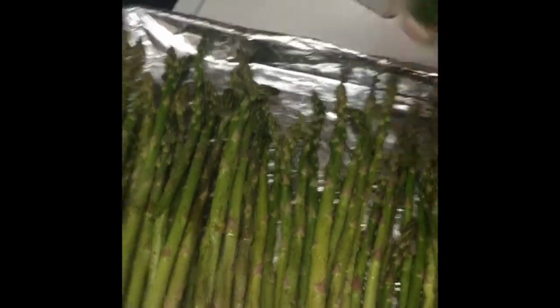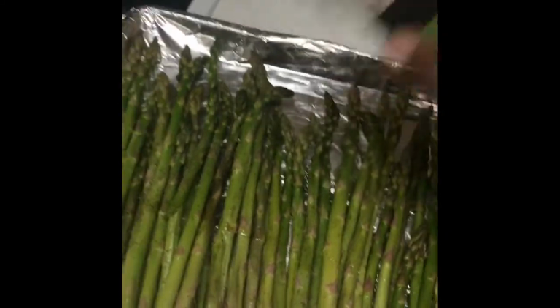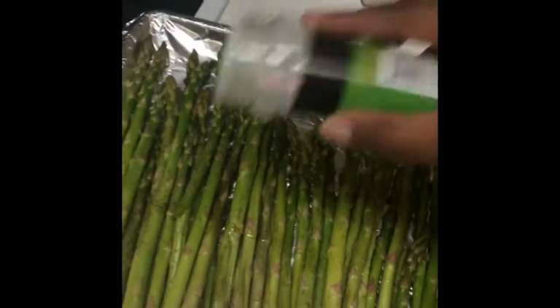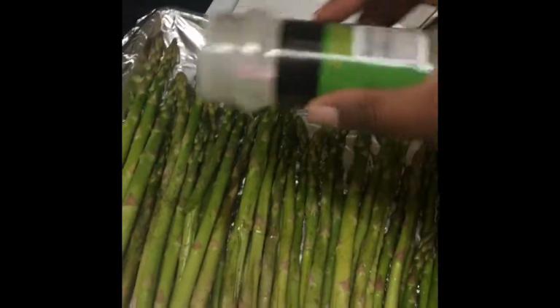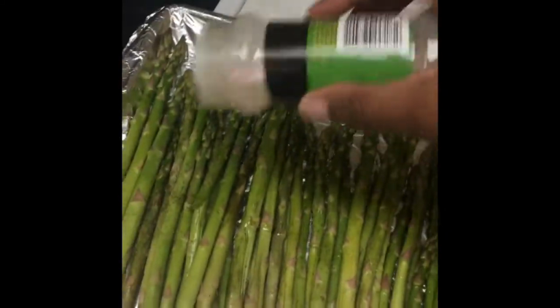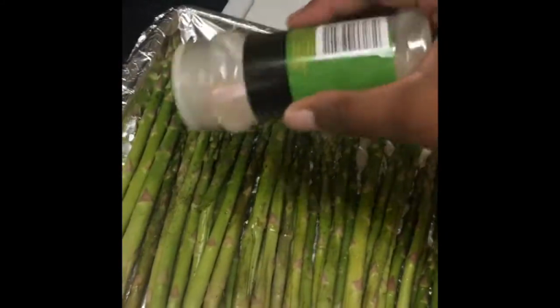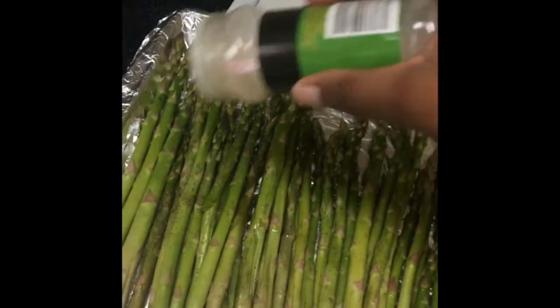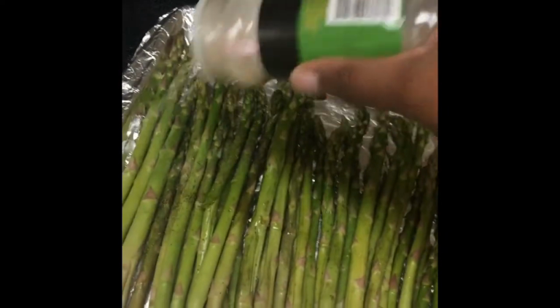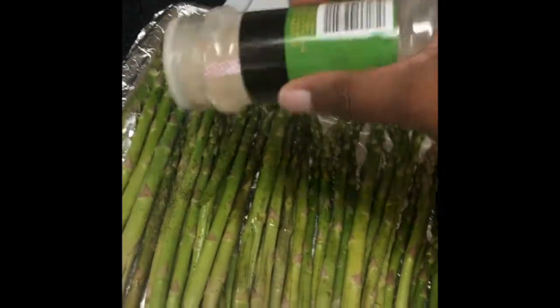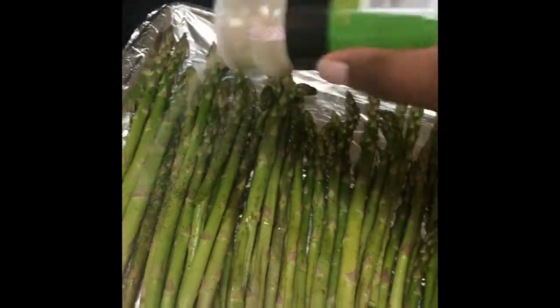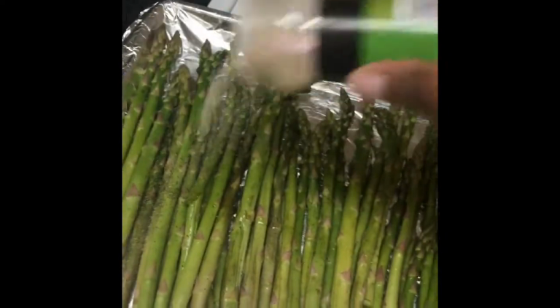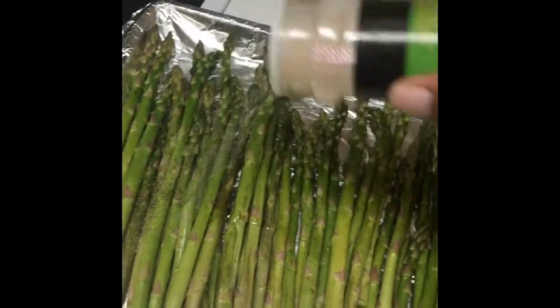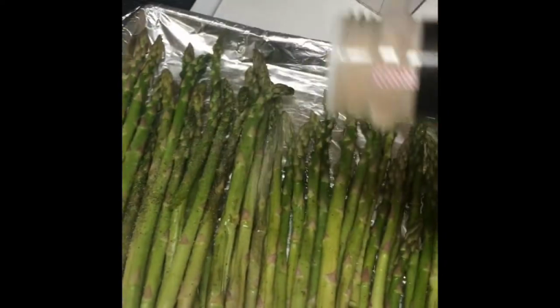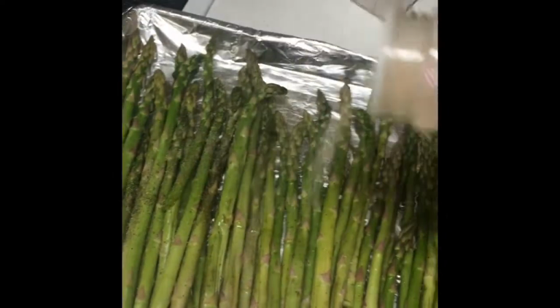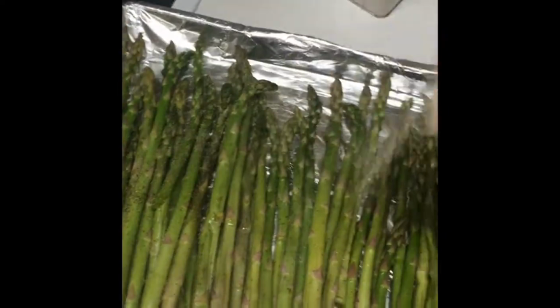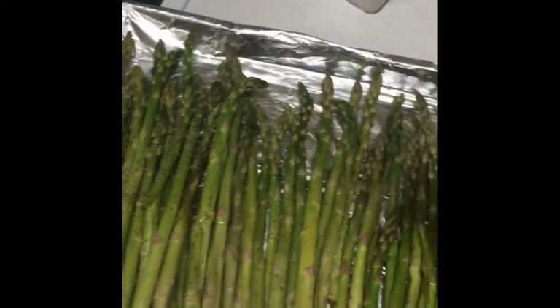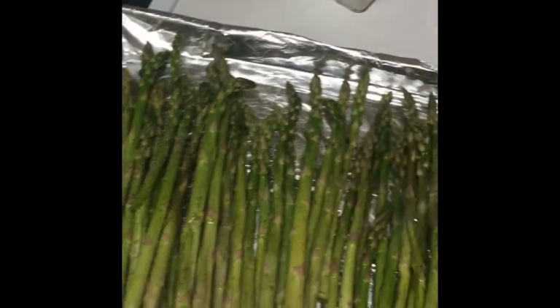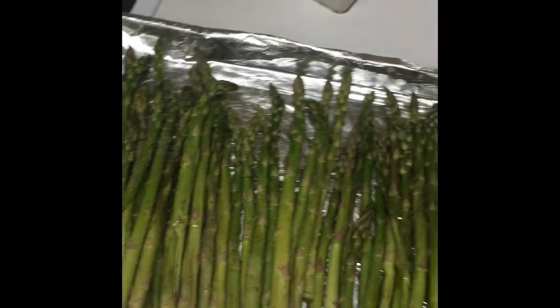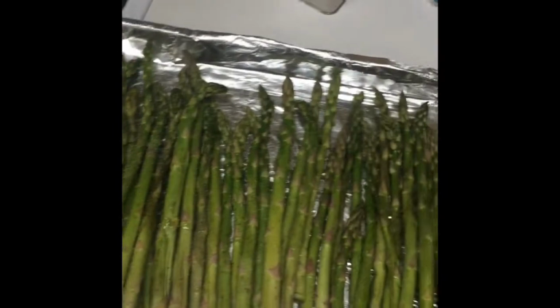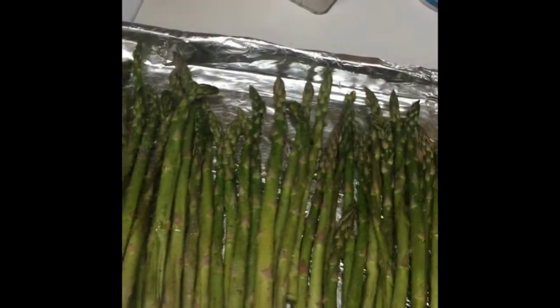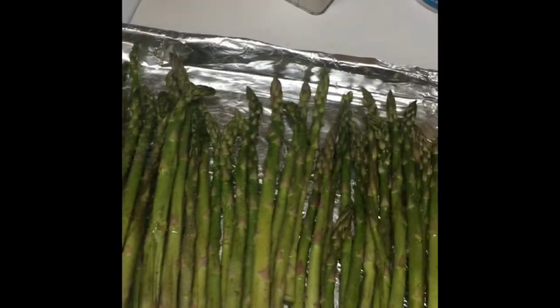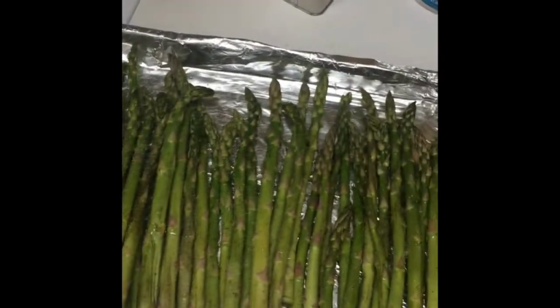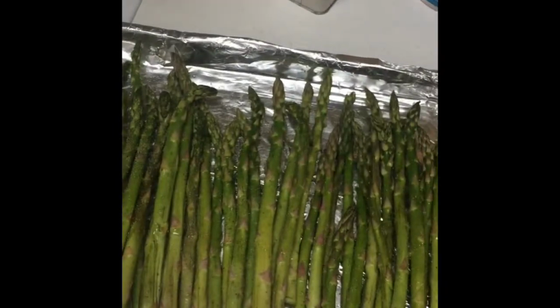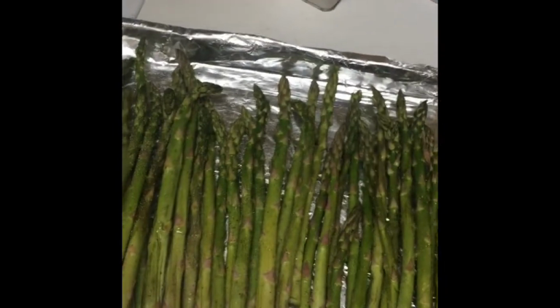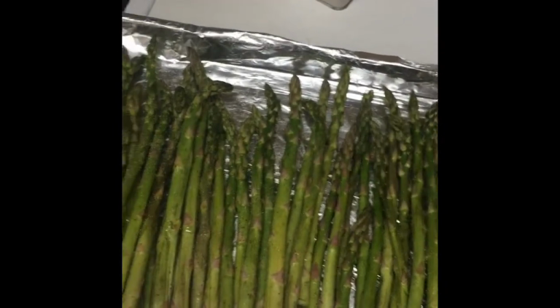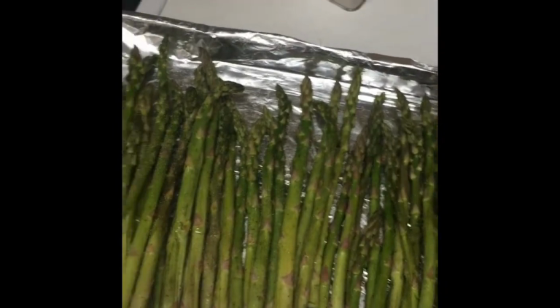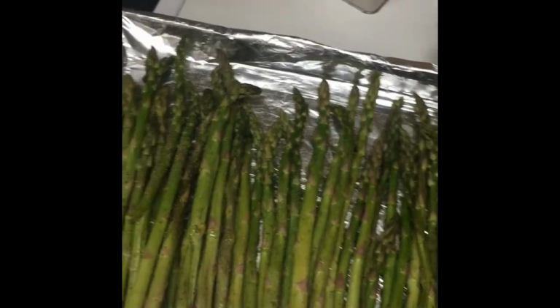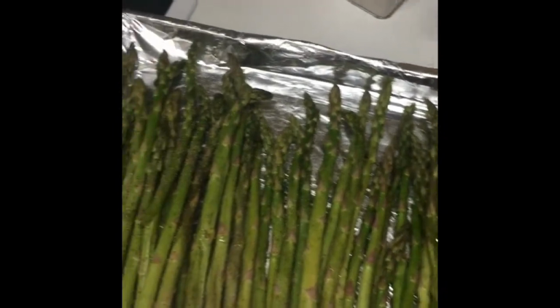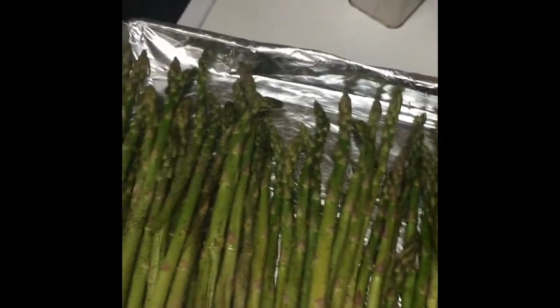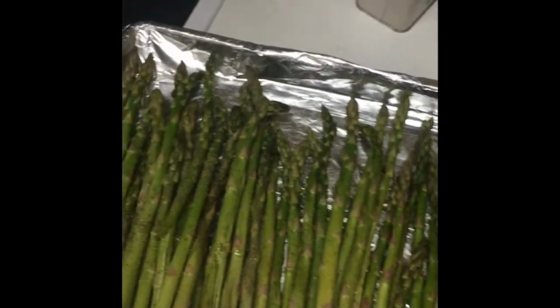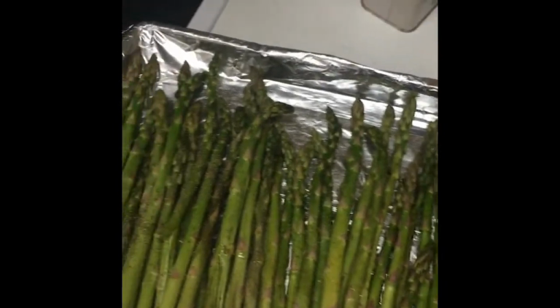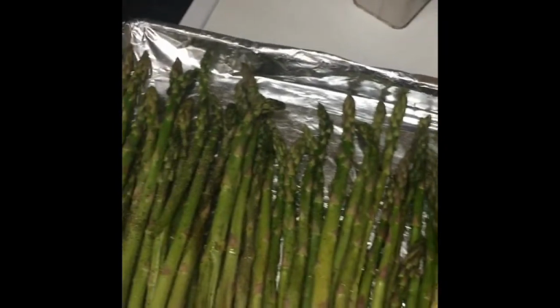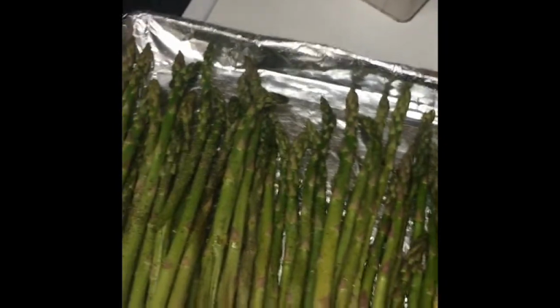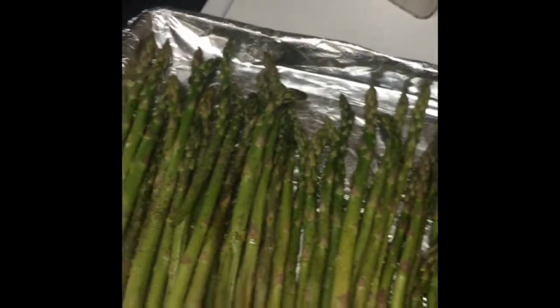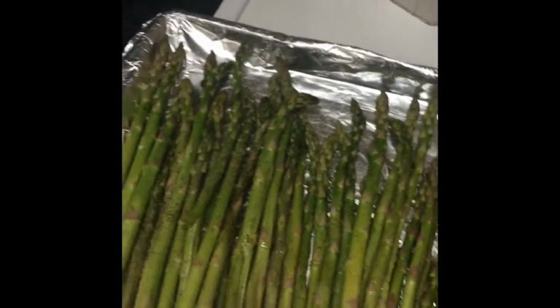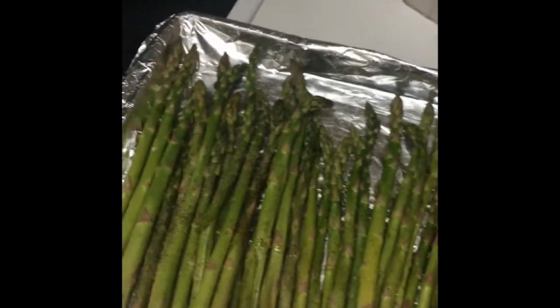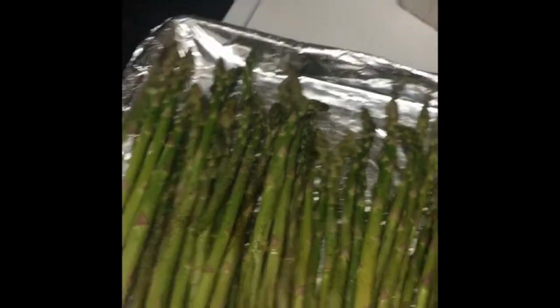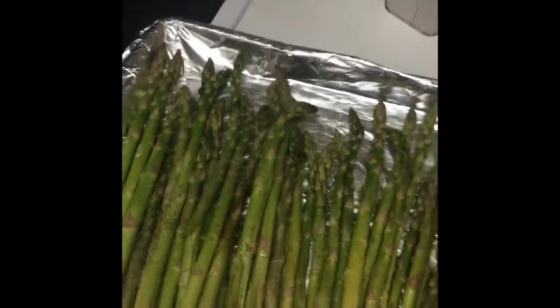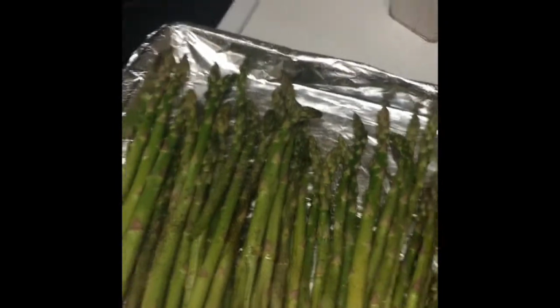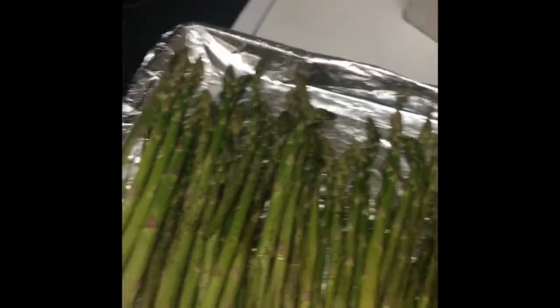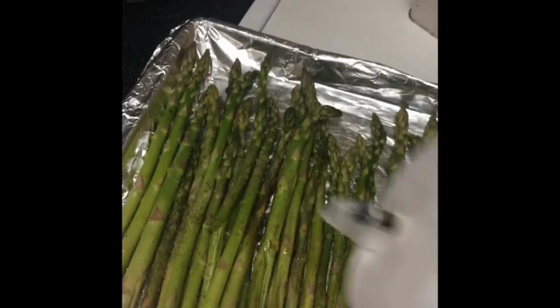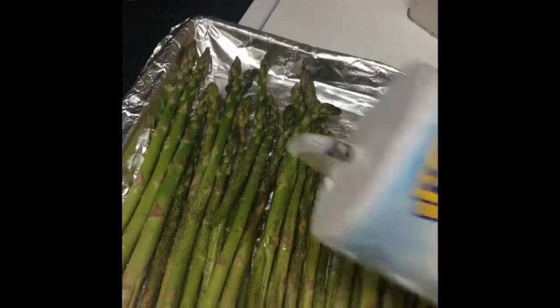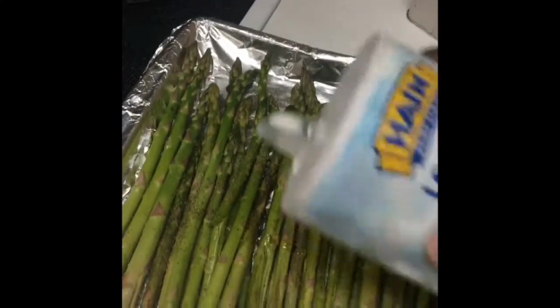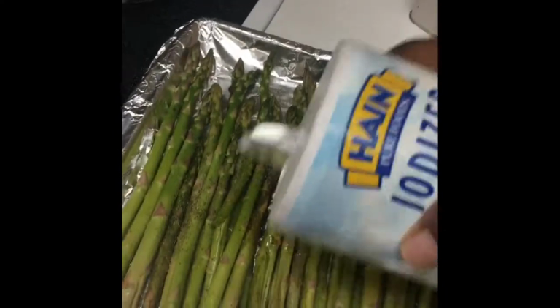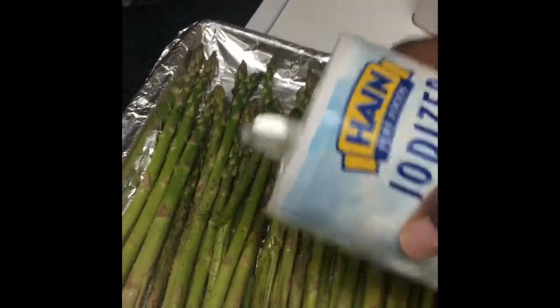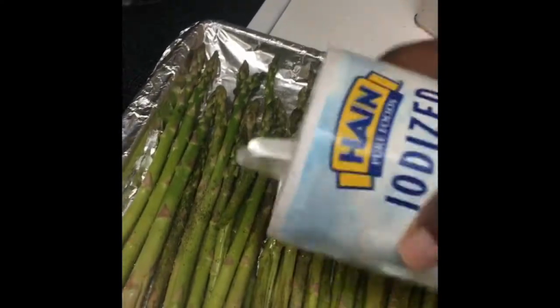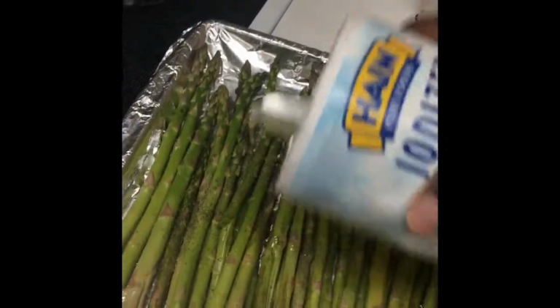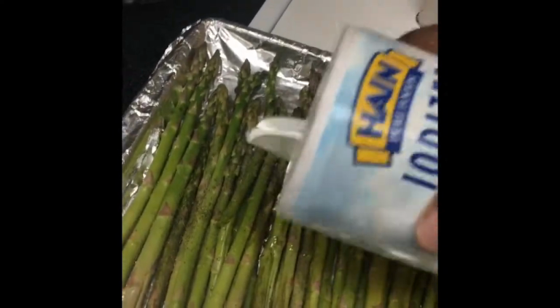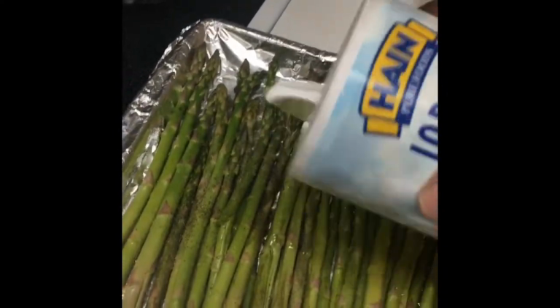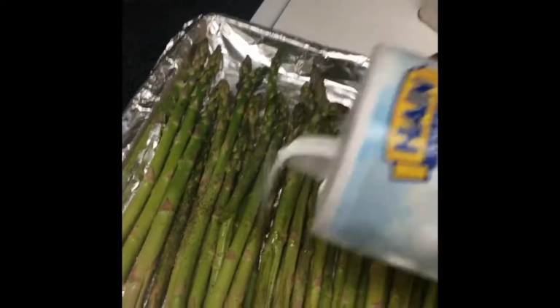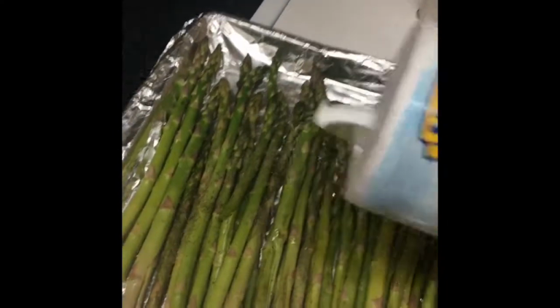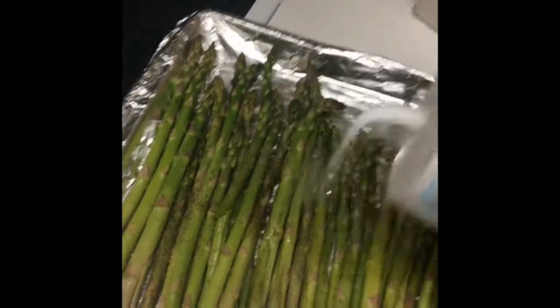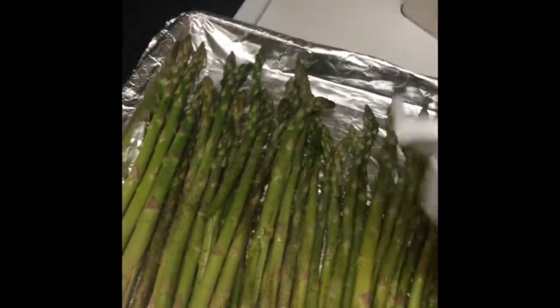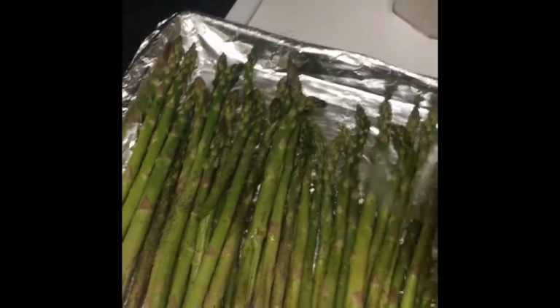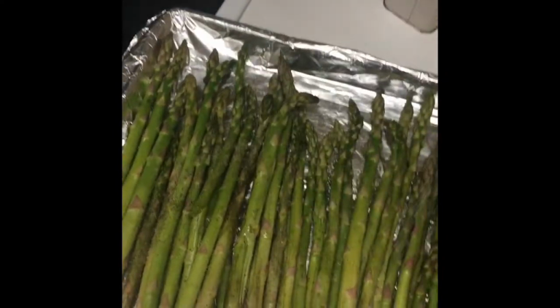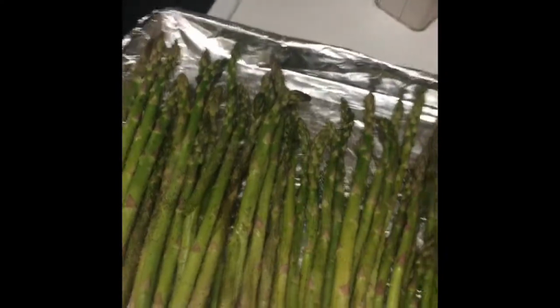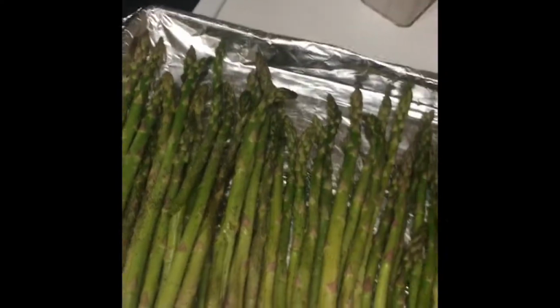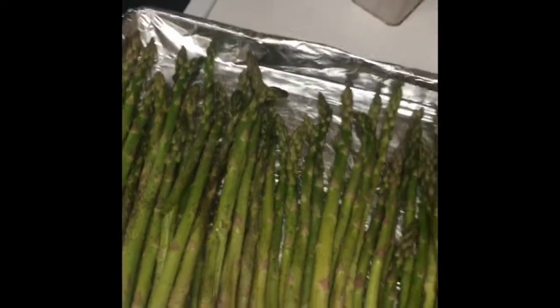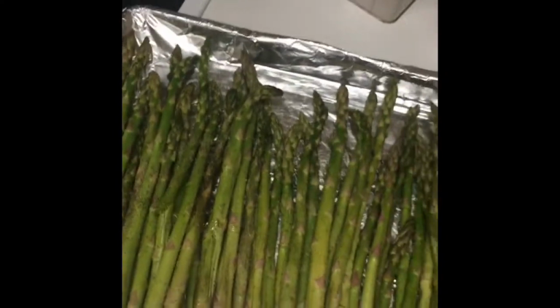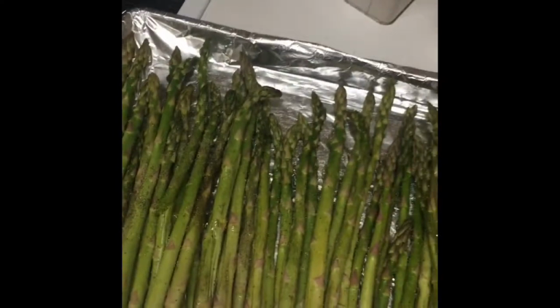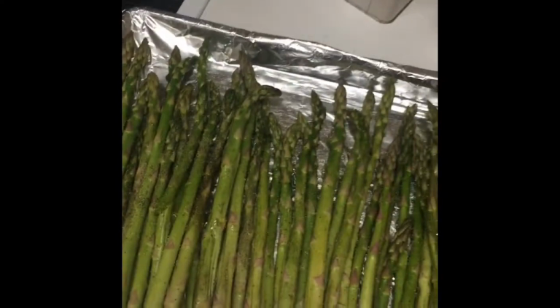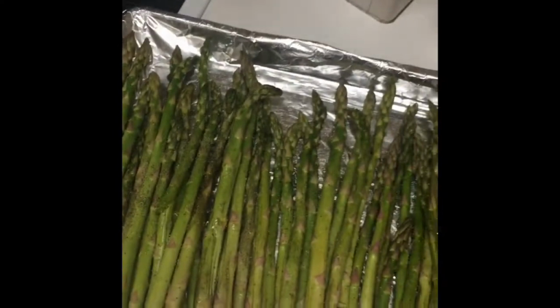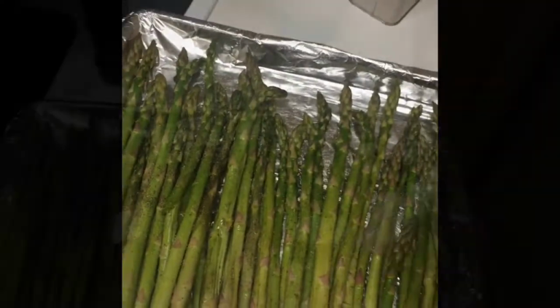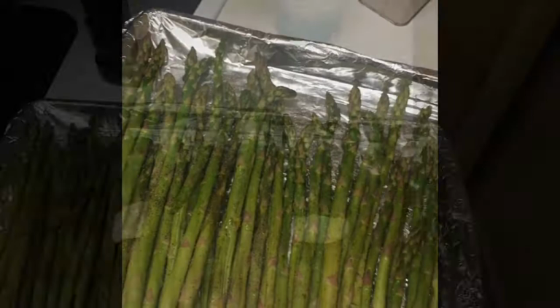I added some Old Bay and a little bit of butter on top, and put it in the oven for about 20 minutes or until they're crispy, based on your liking.